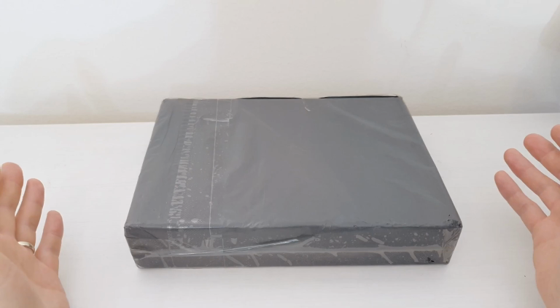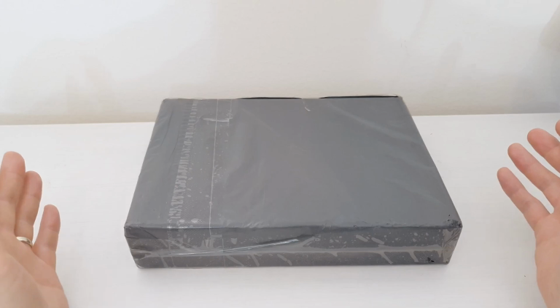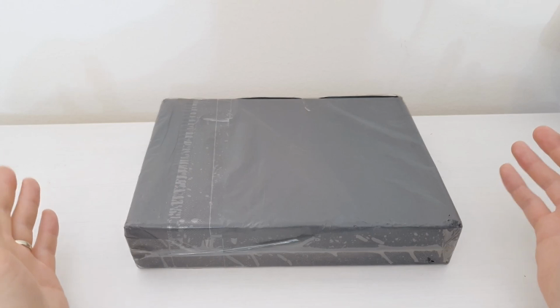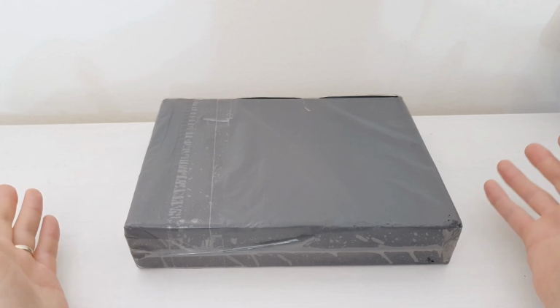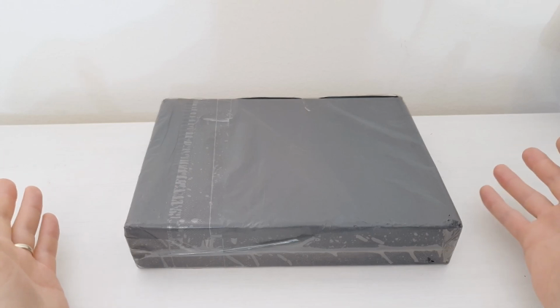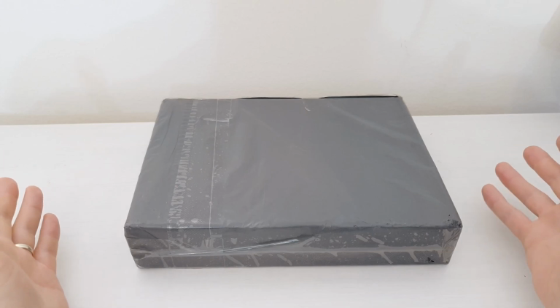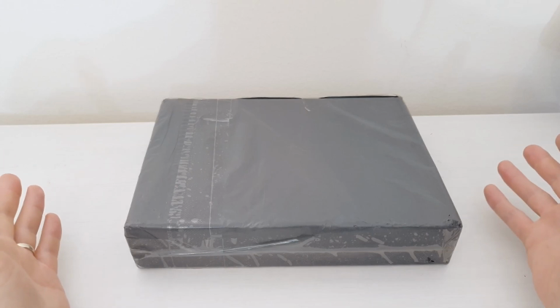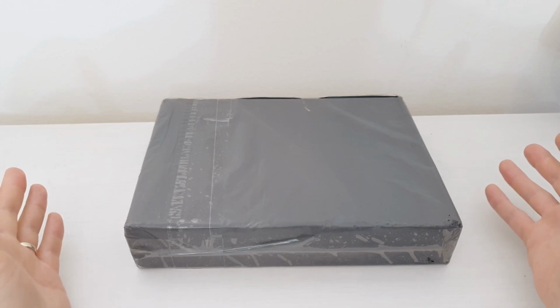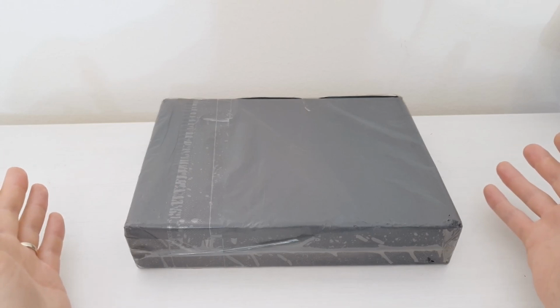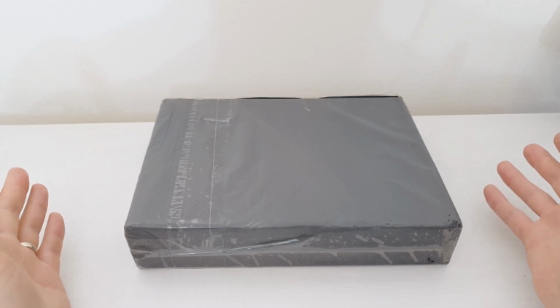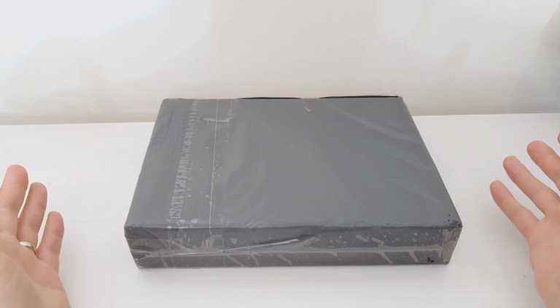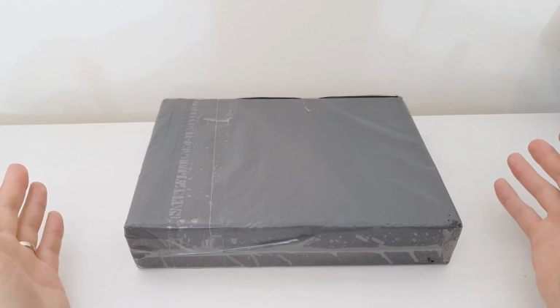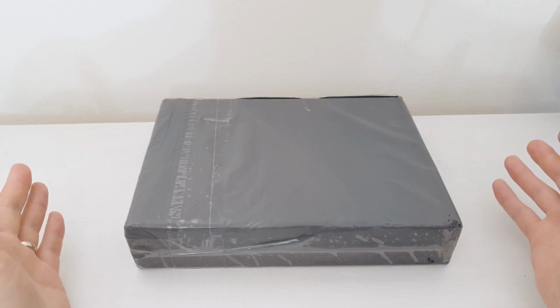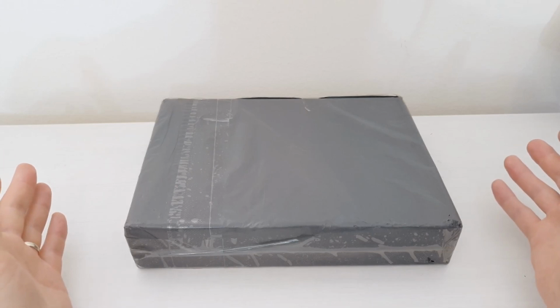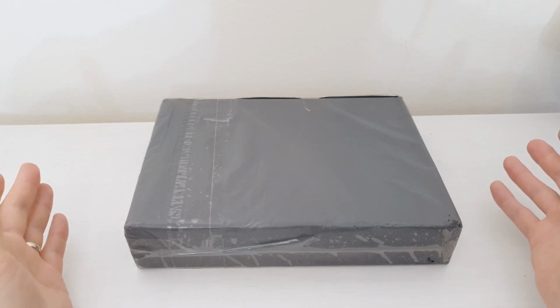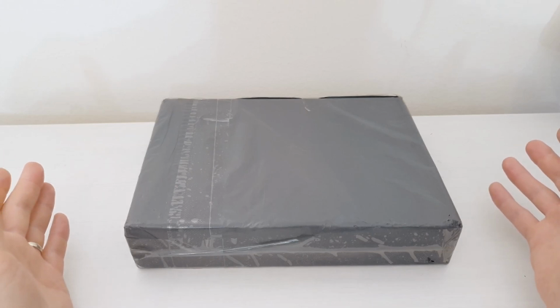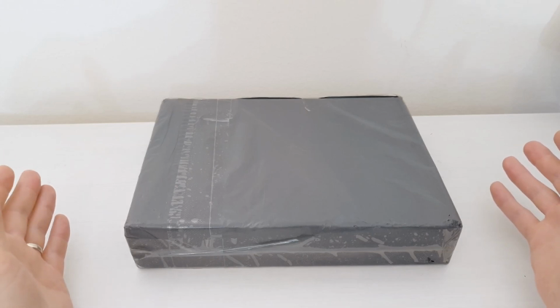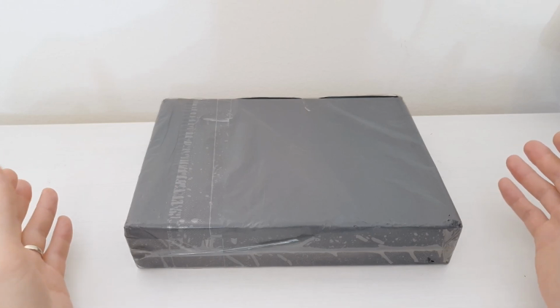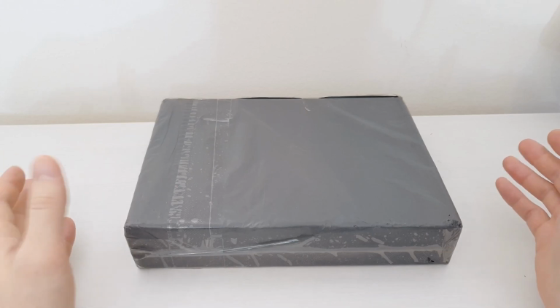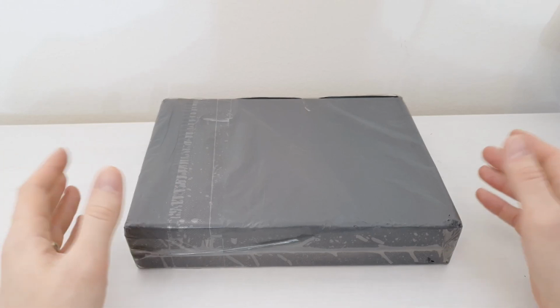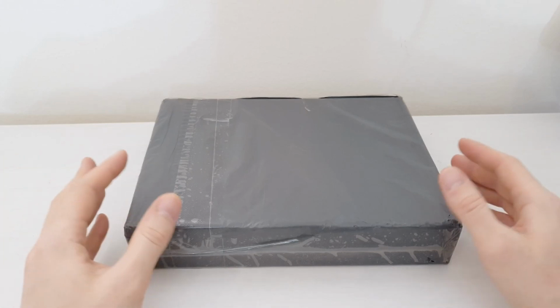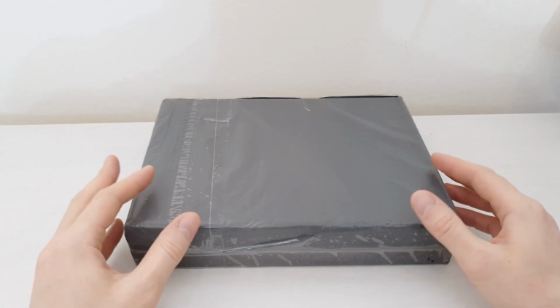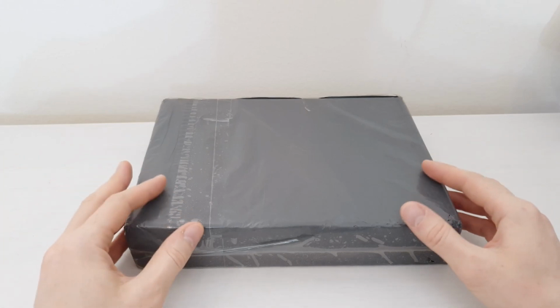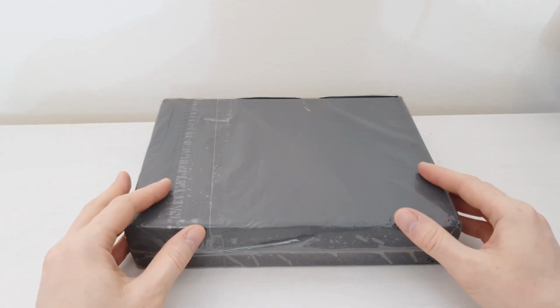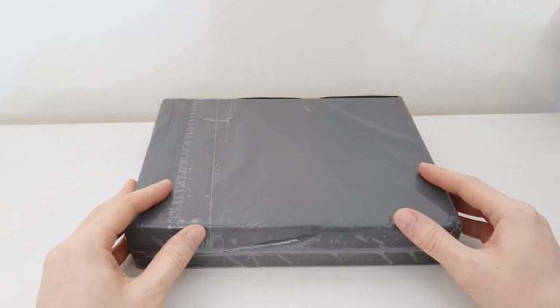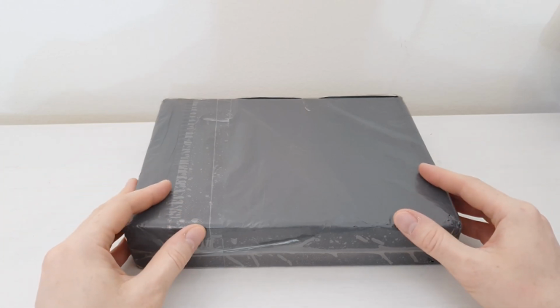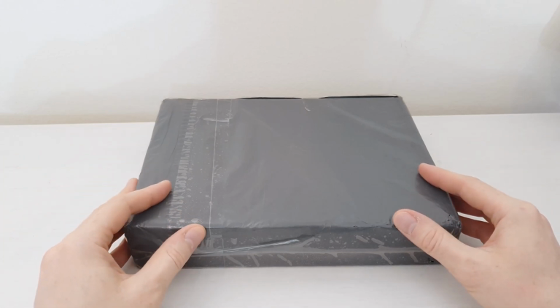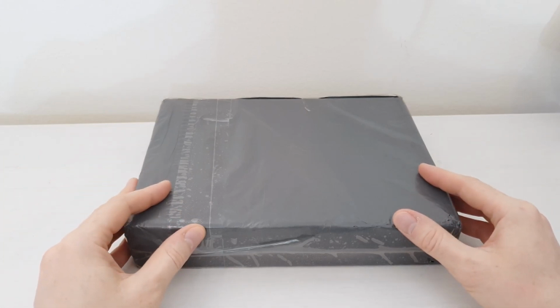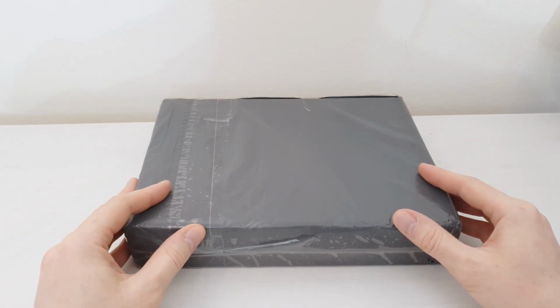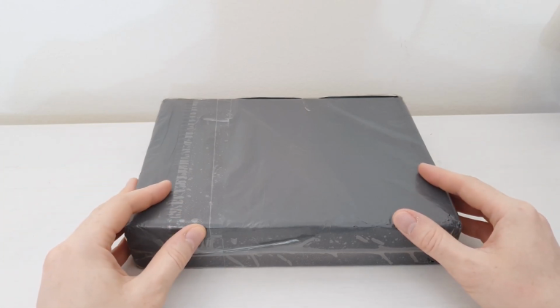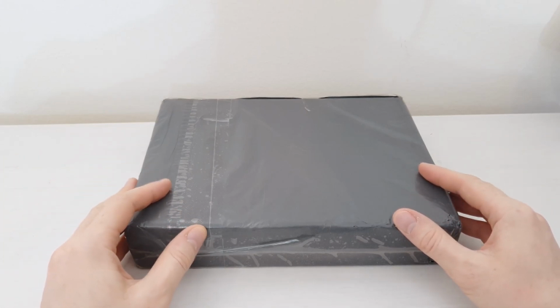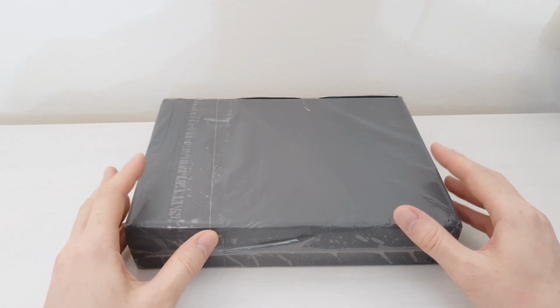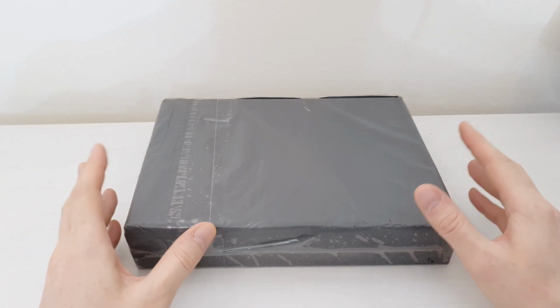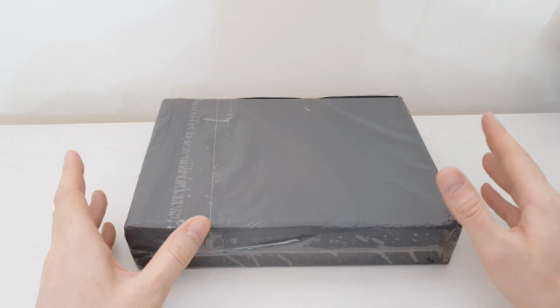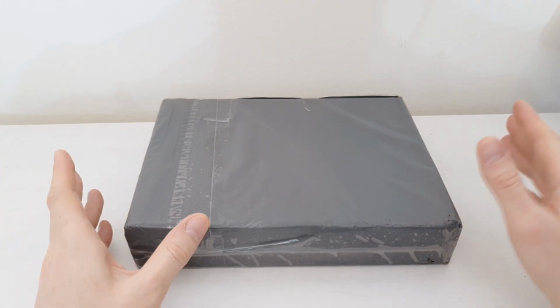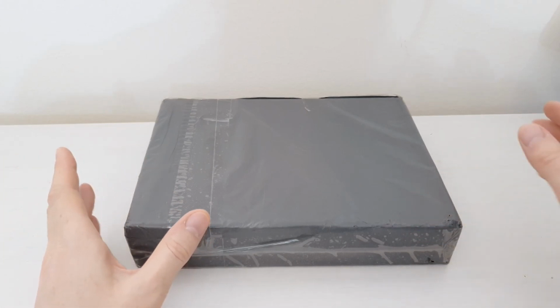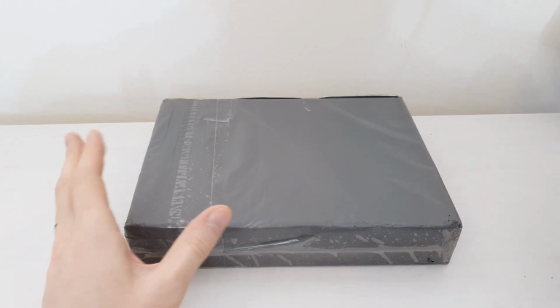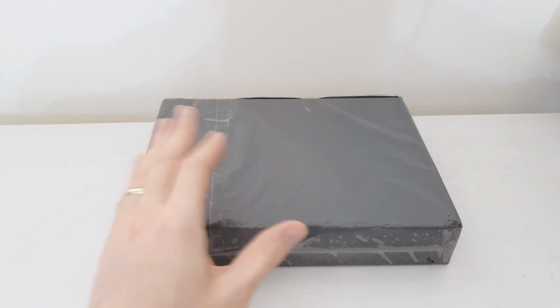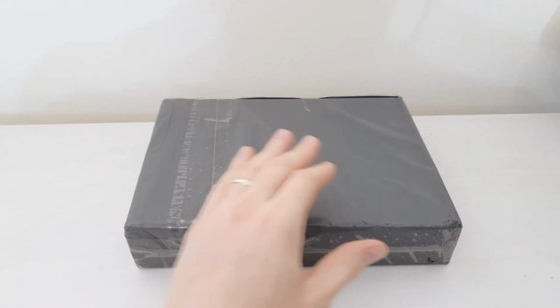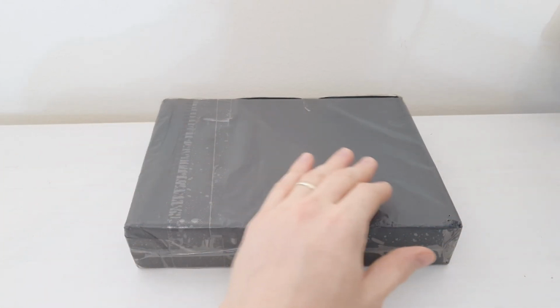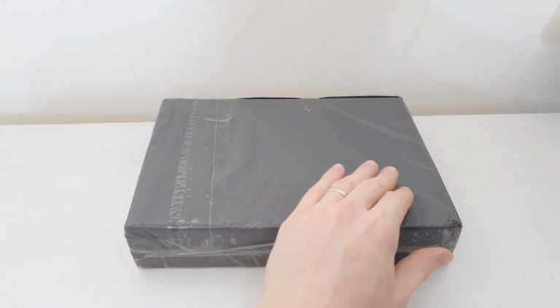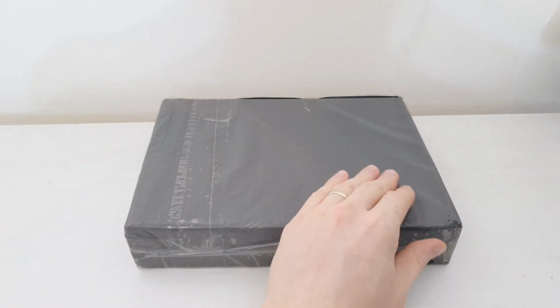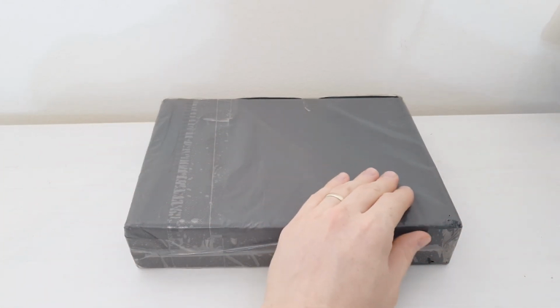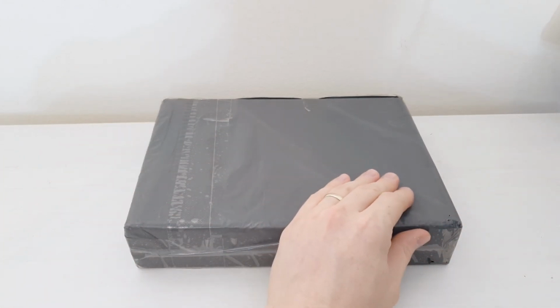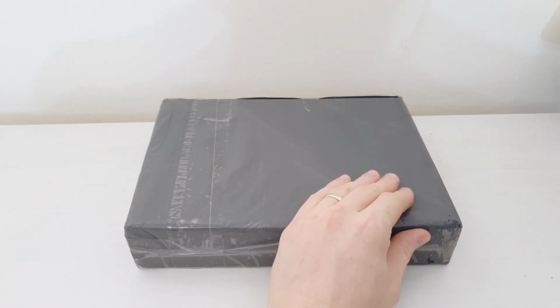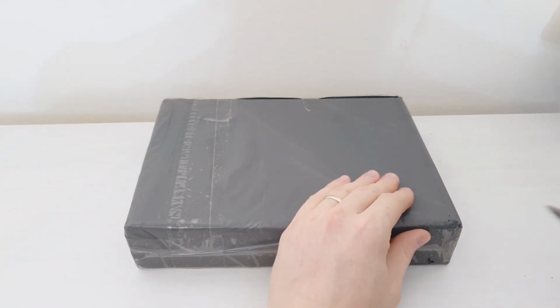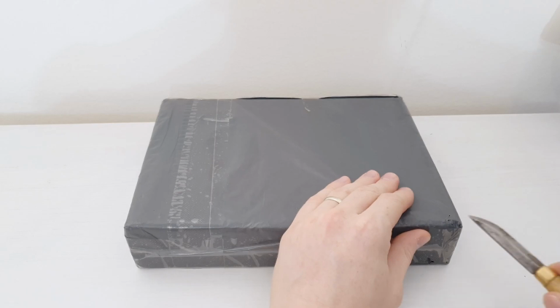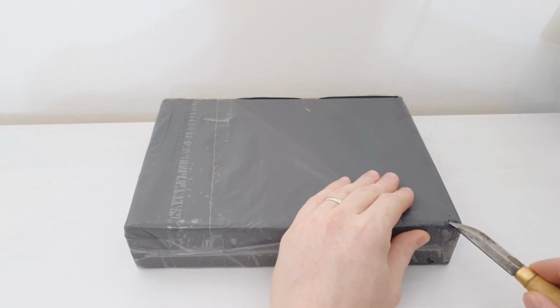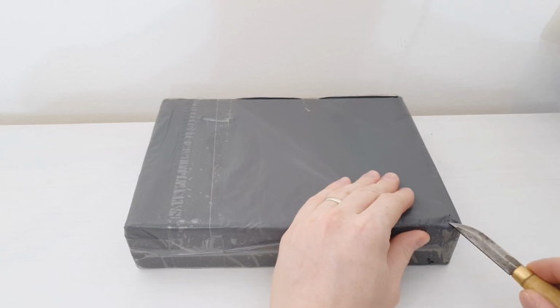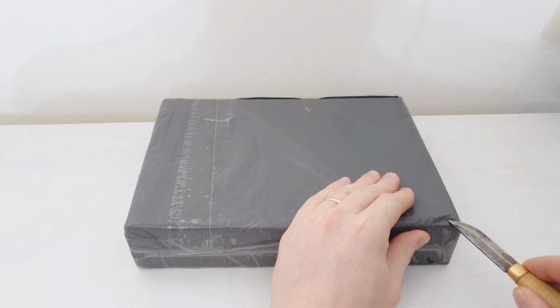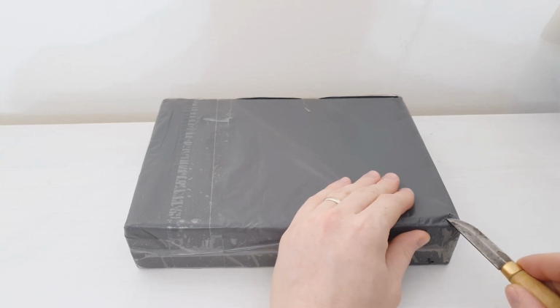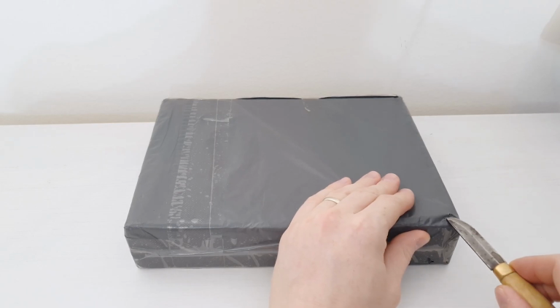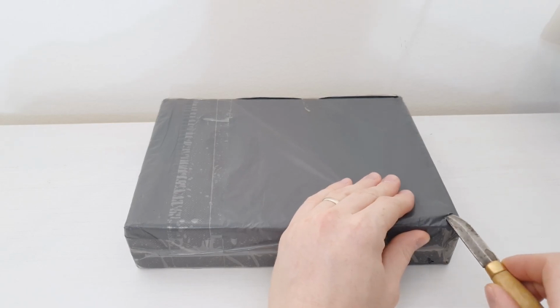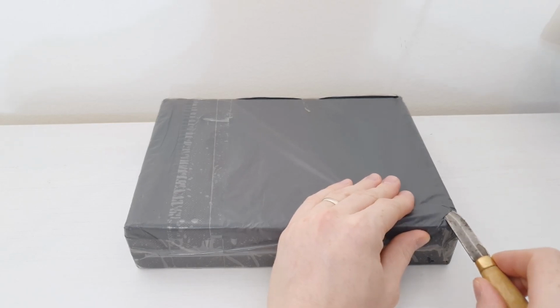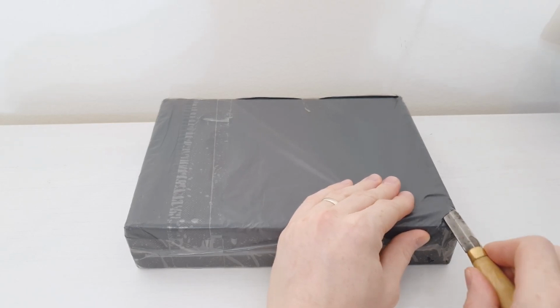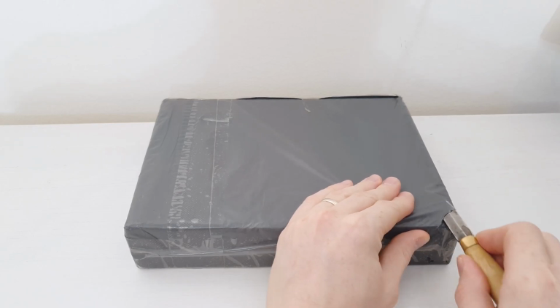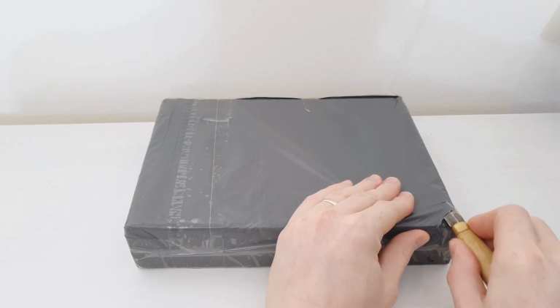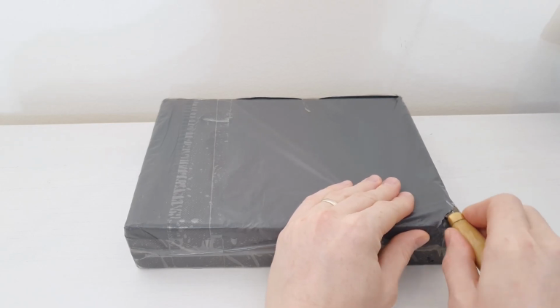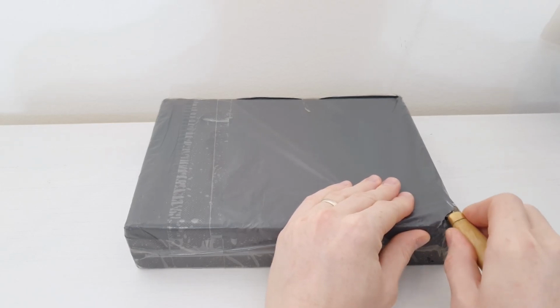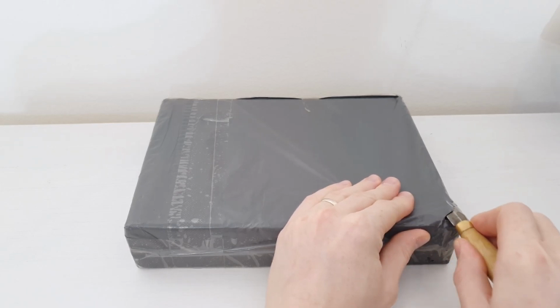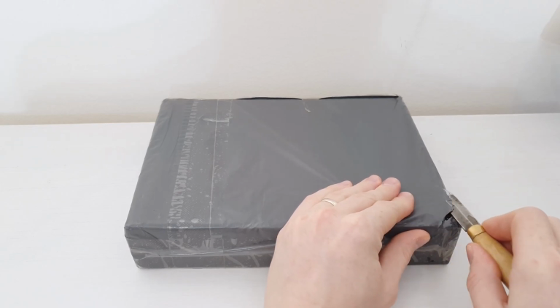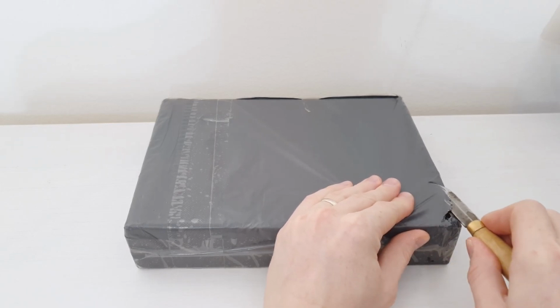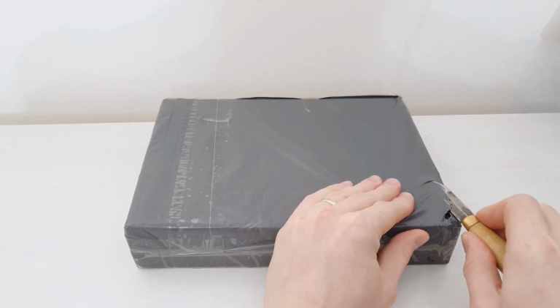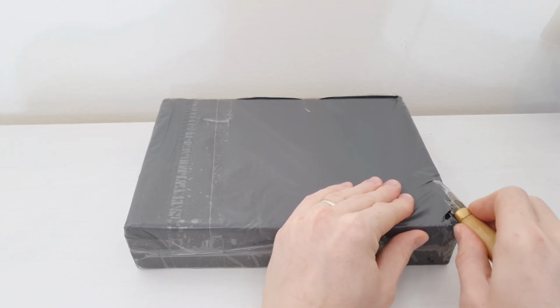Today I have got my Machinist X99 G7 motherboard, so let's take it out from this box and take a look at what's inside.